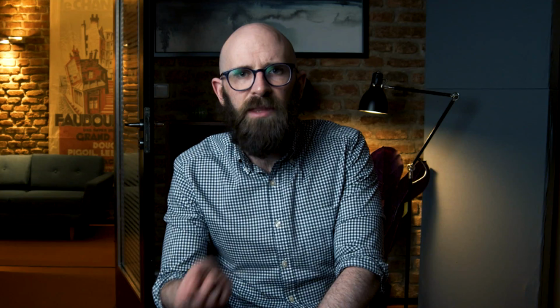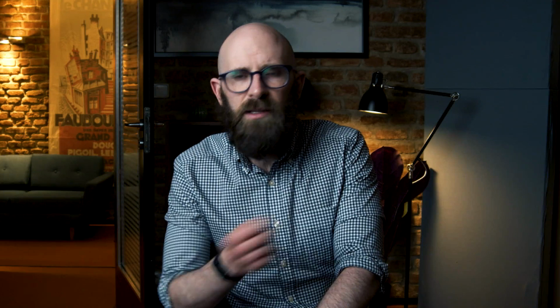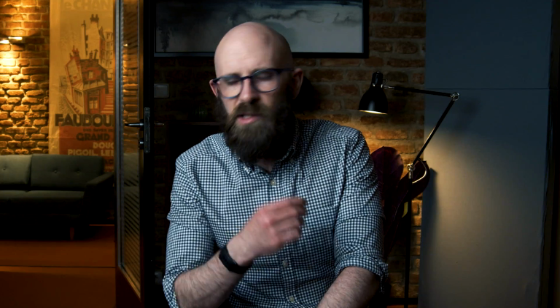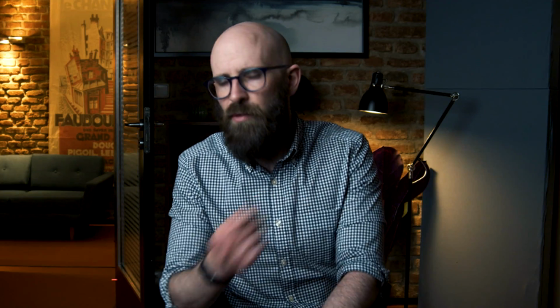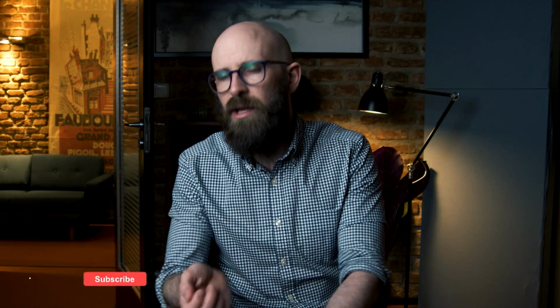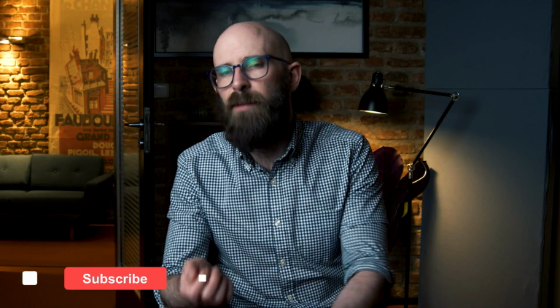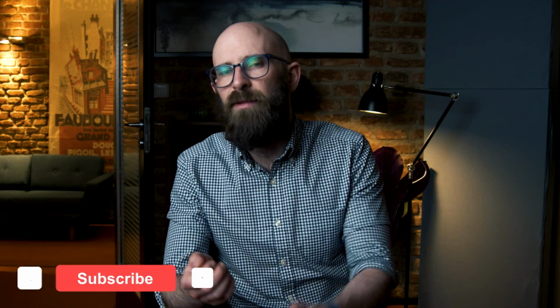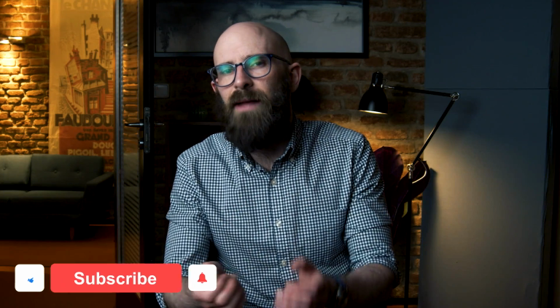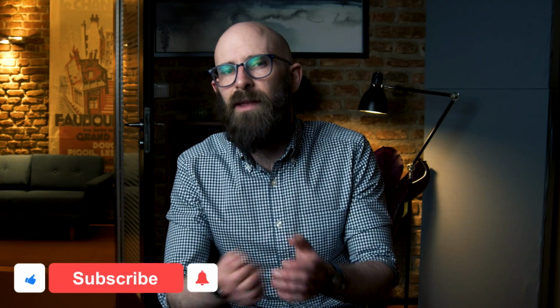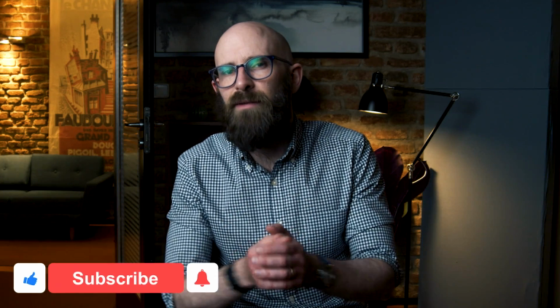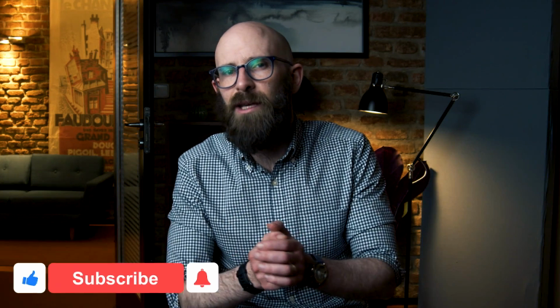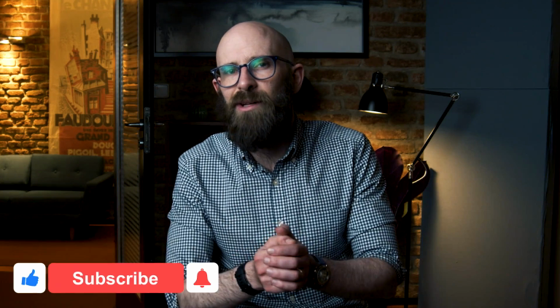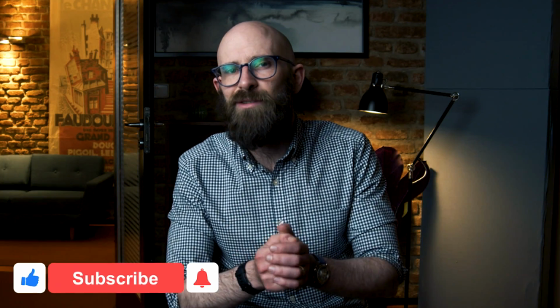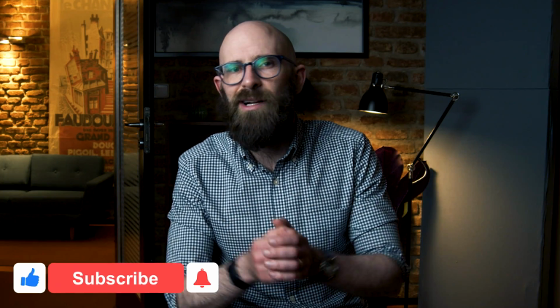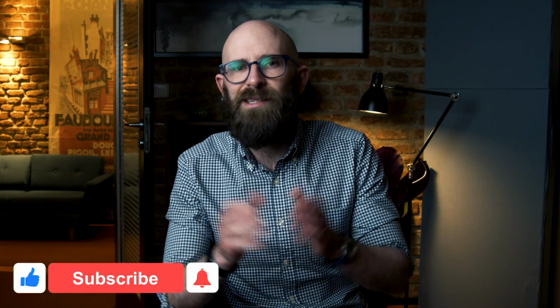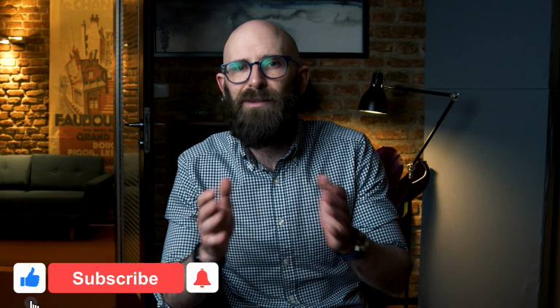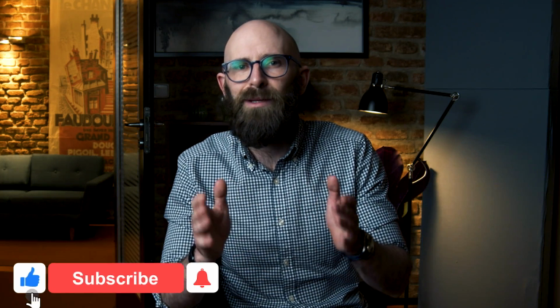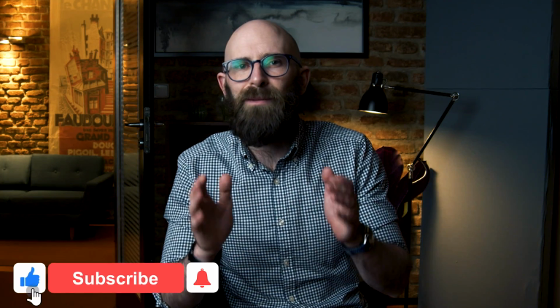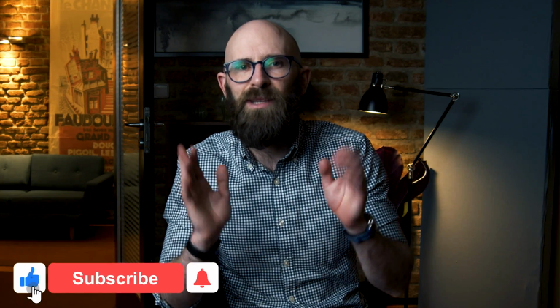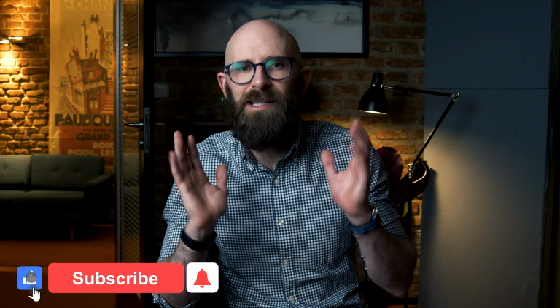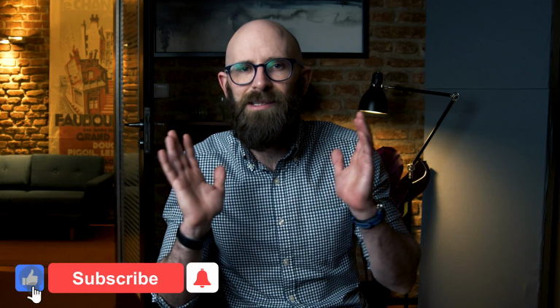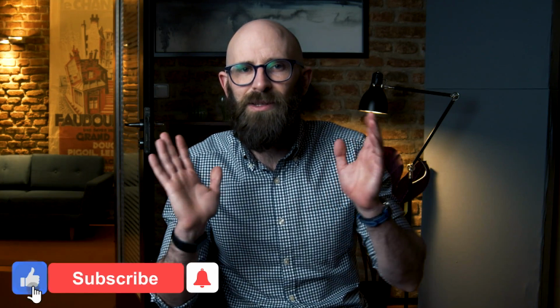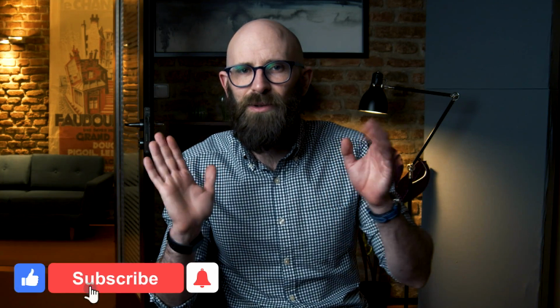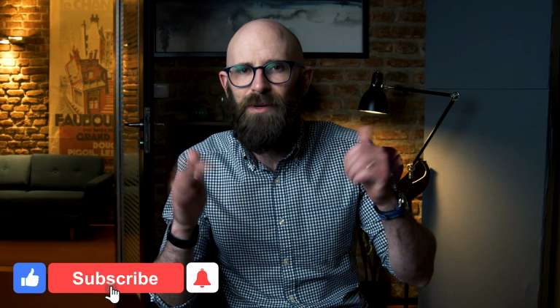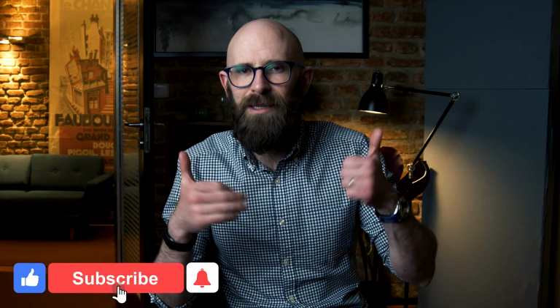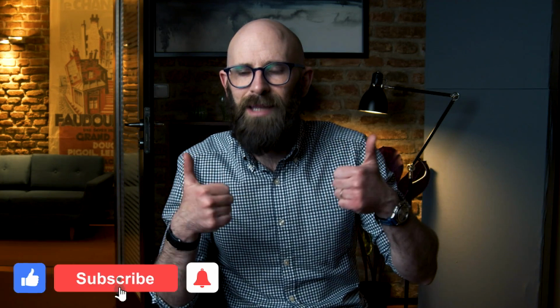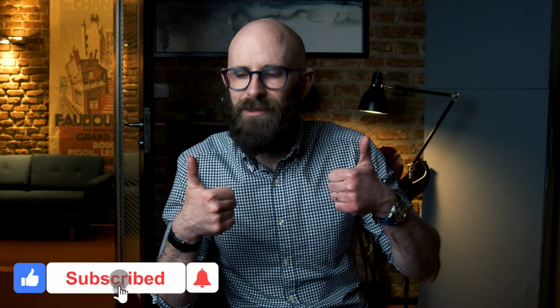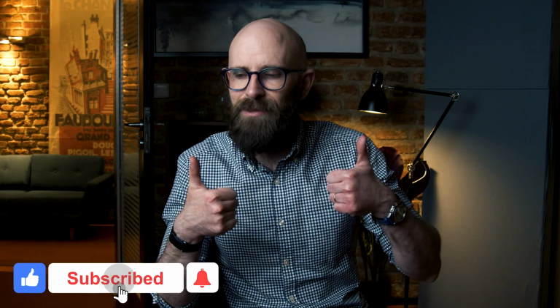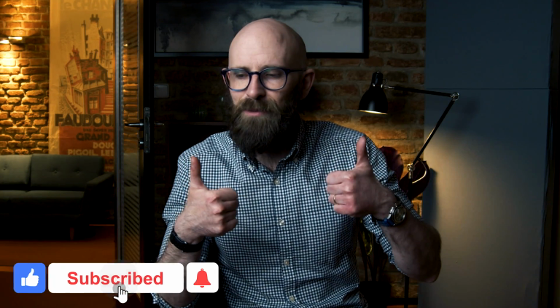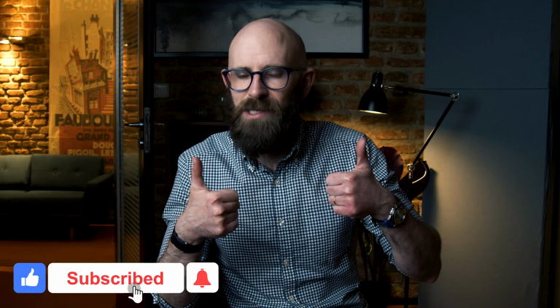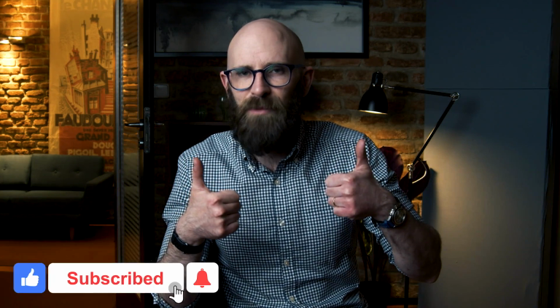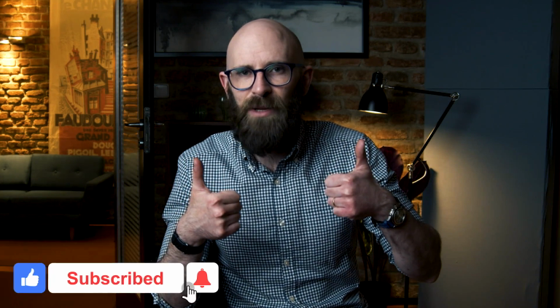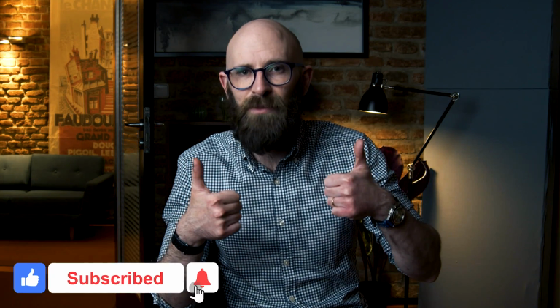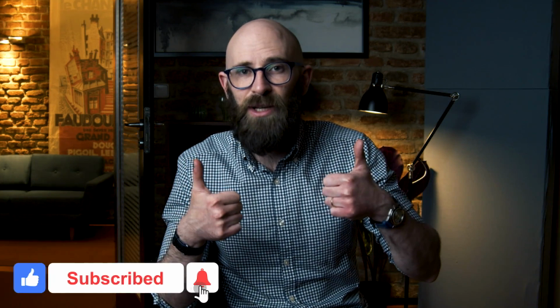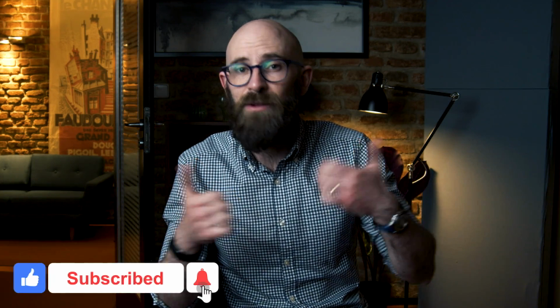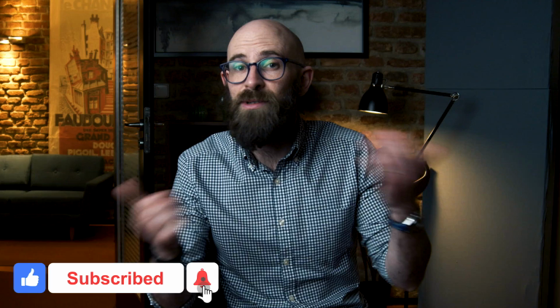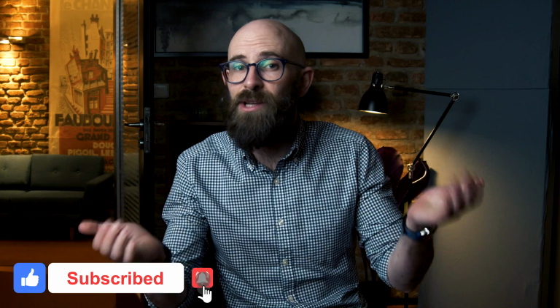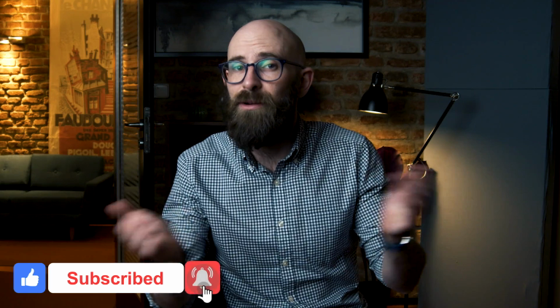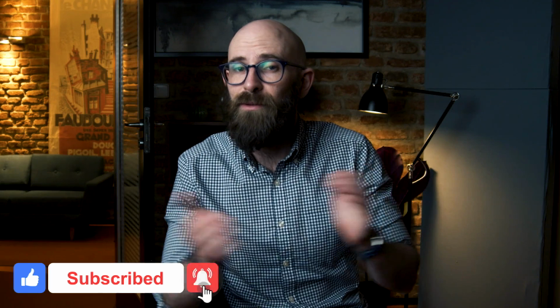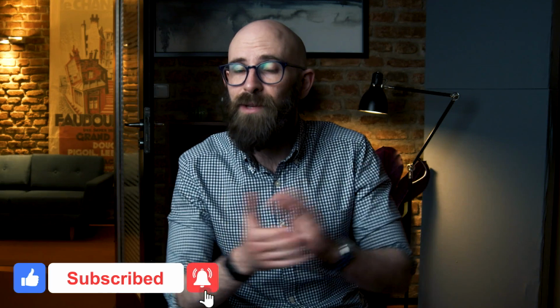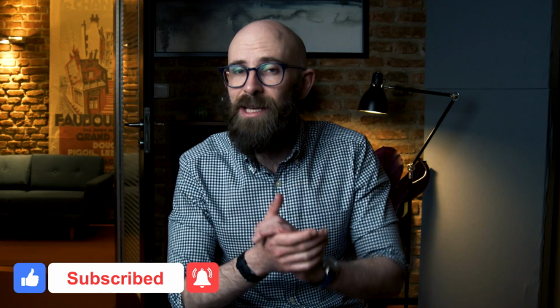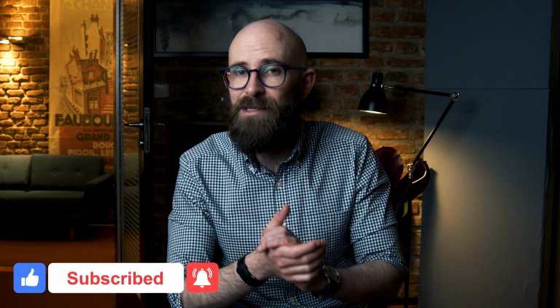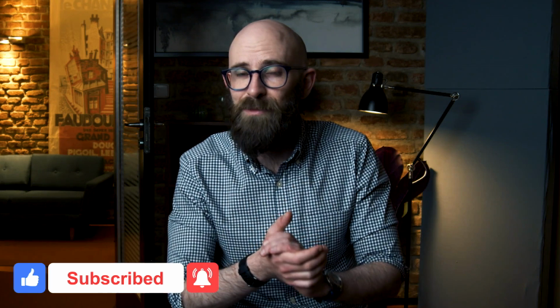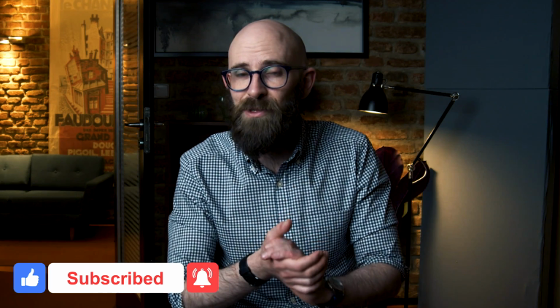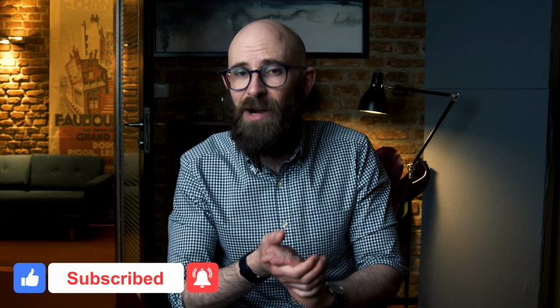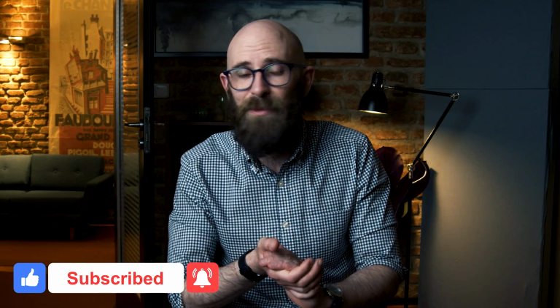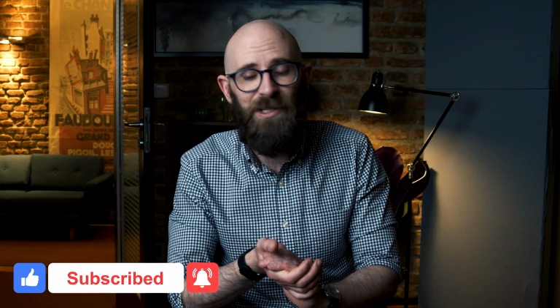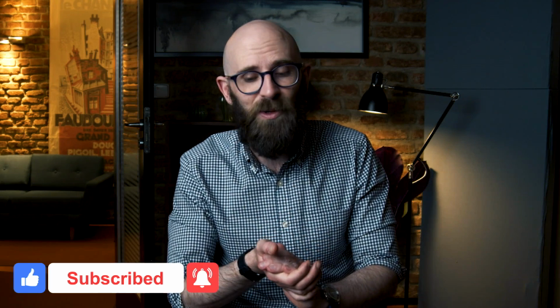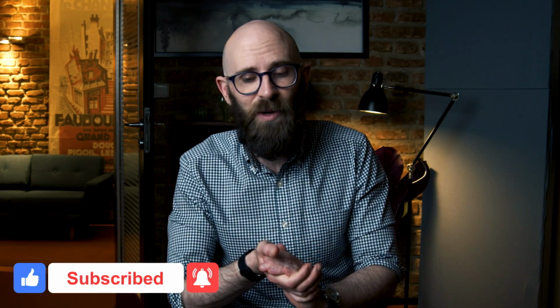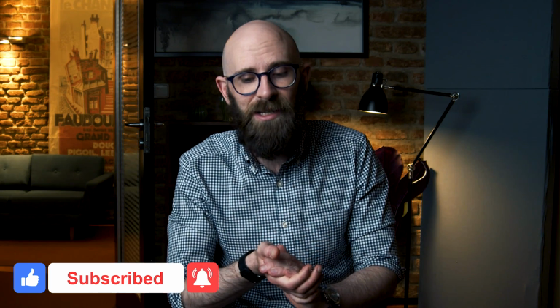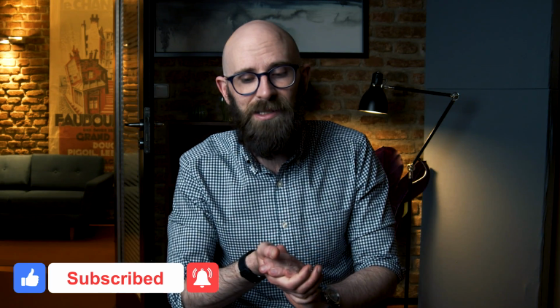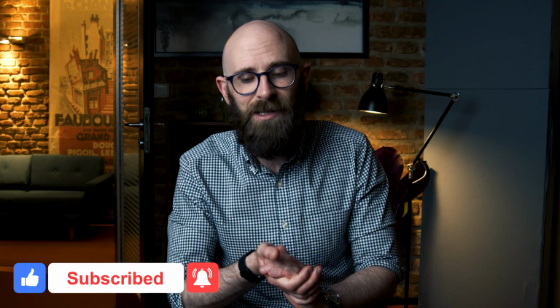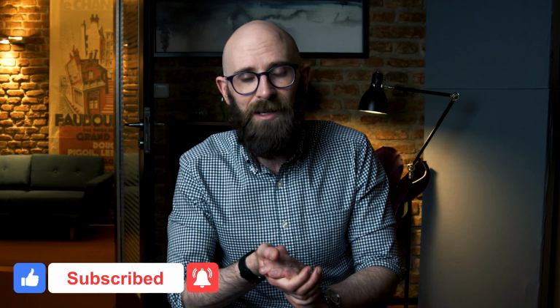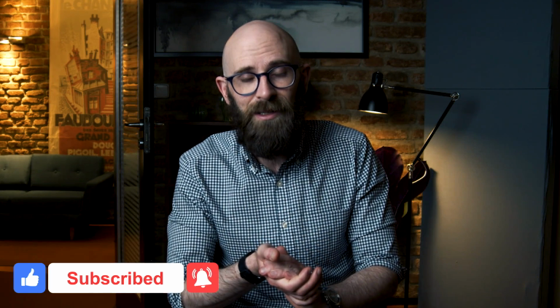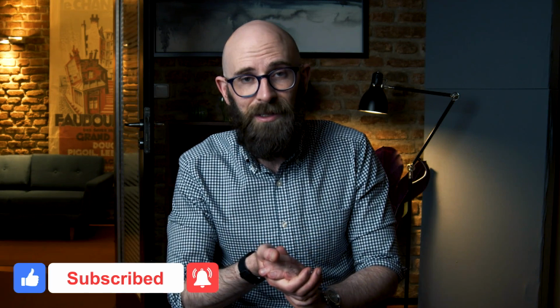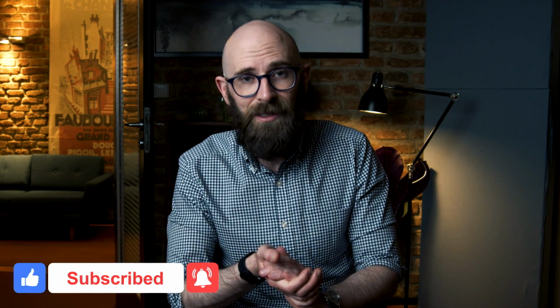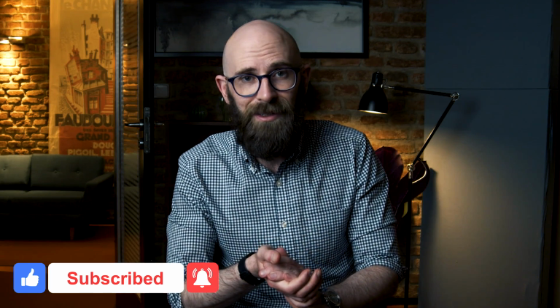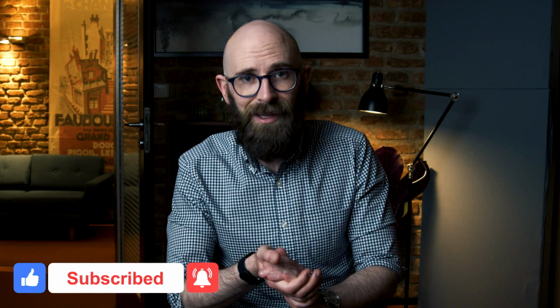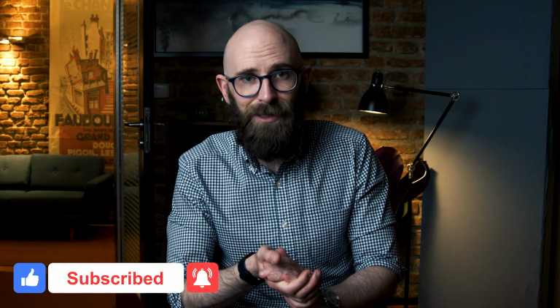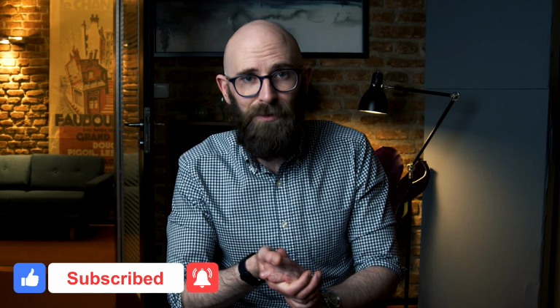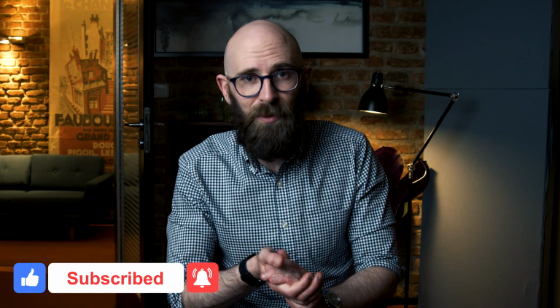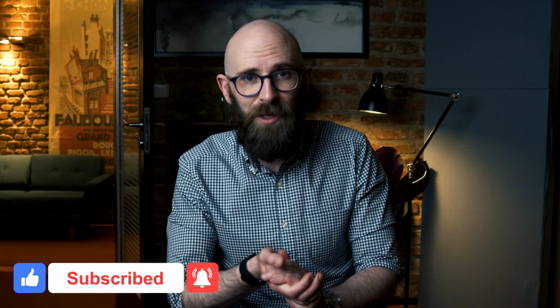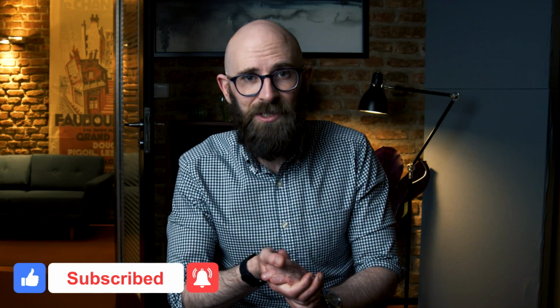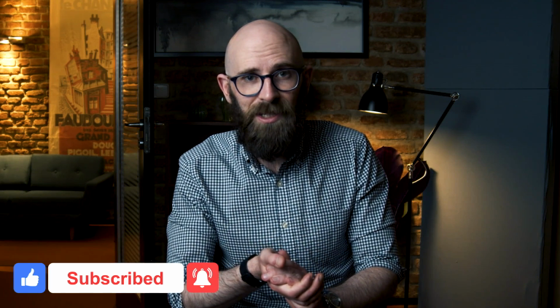I really hope you found that video interesting. If you did, please do hit that thumbs up button below, don't forget to subscribe, and as always, thank you for watching.